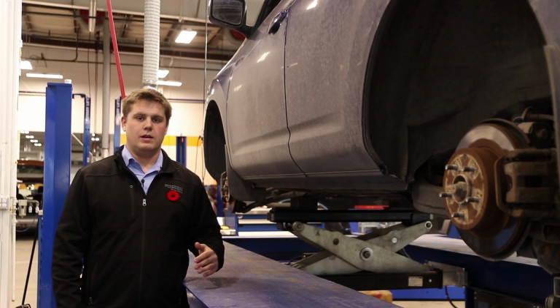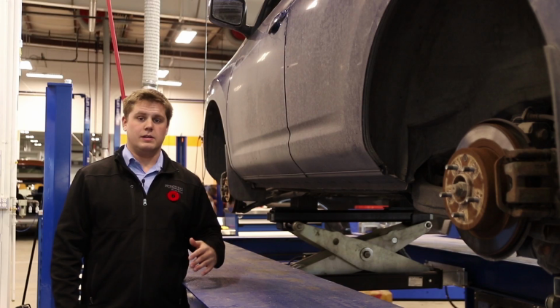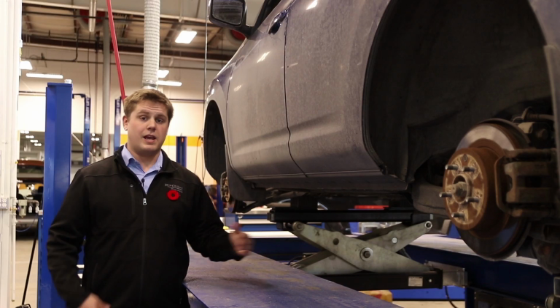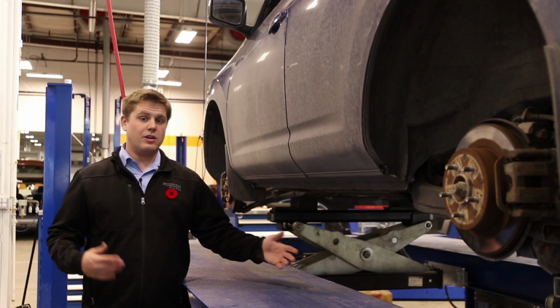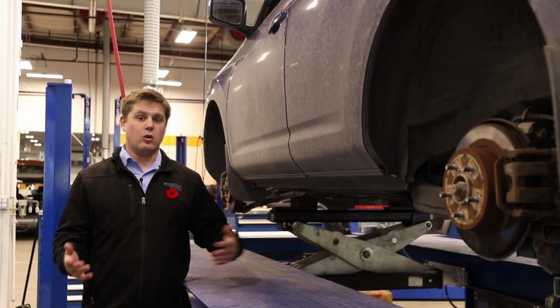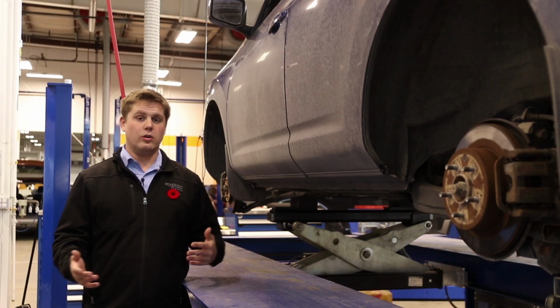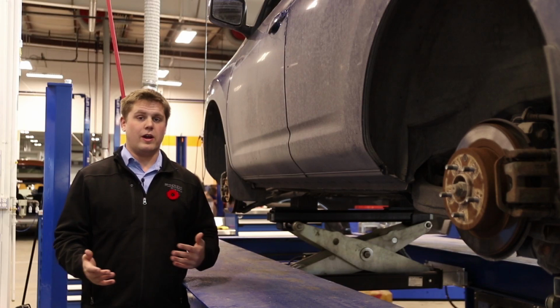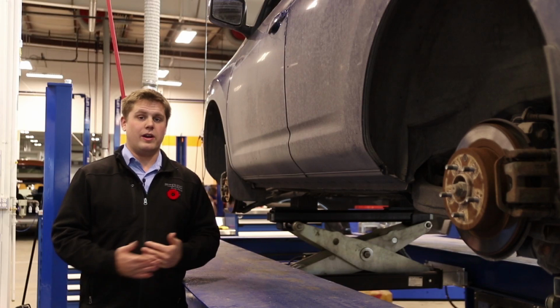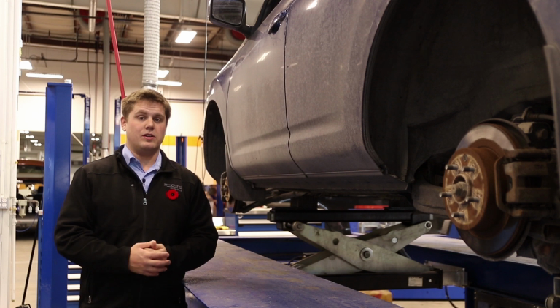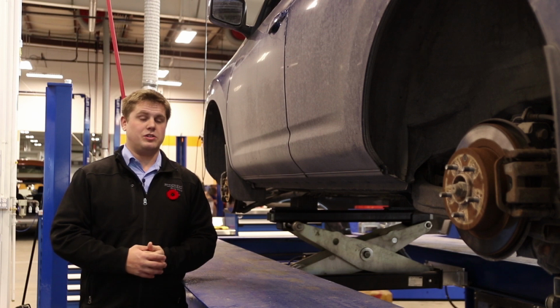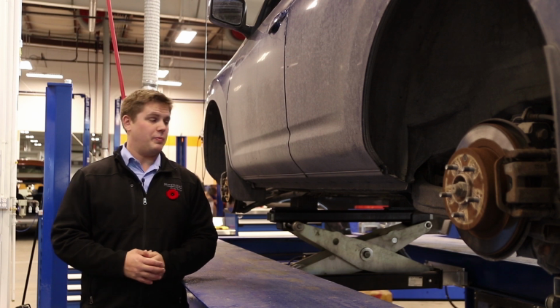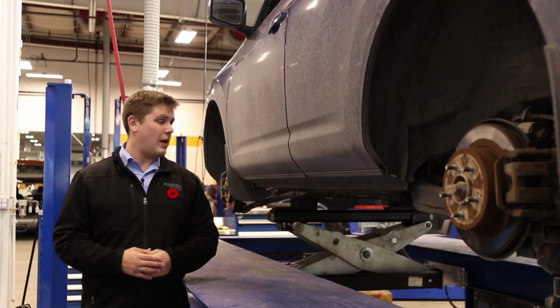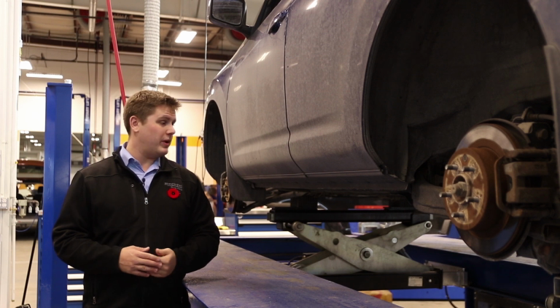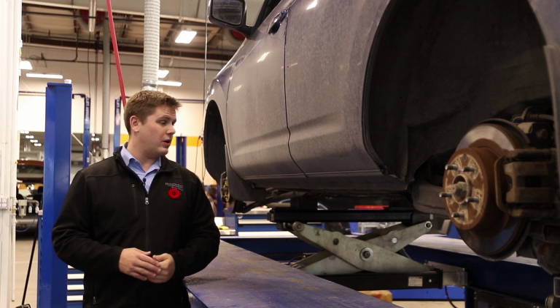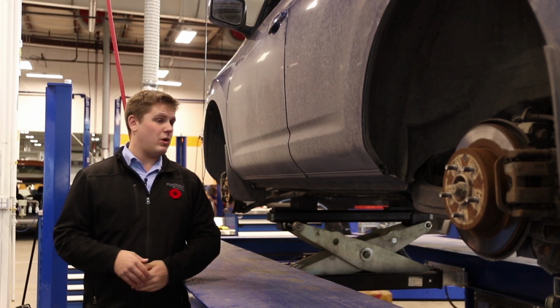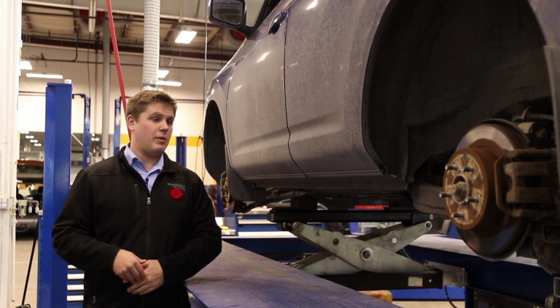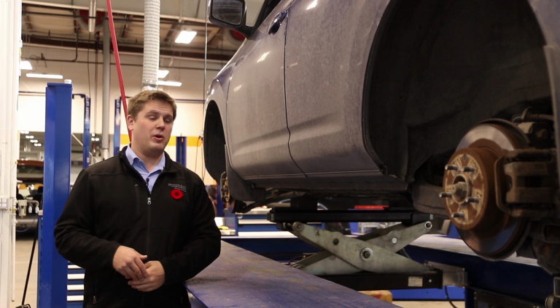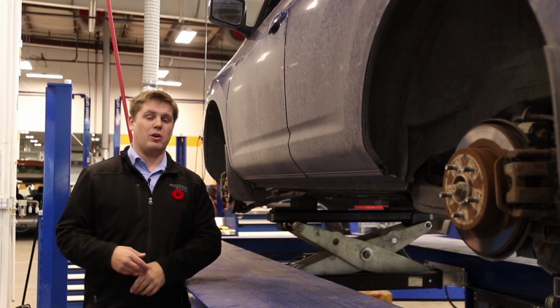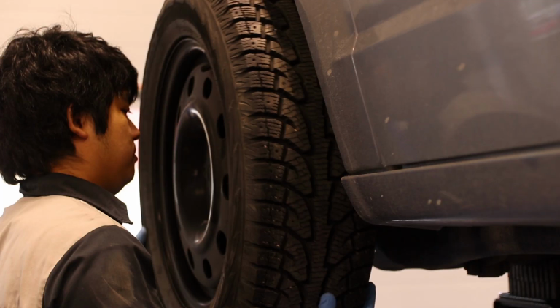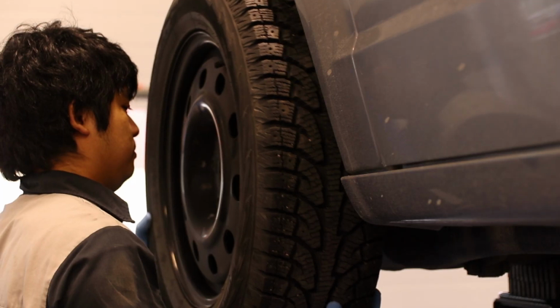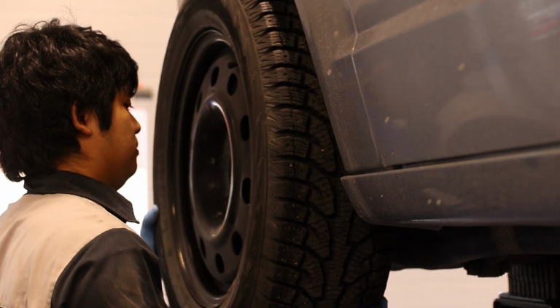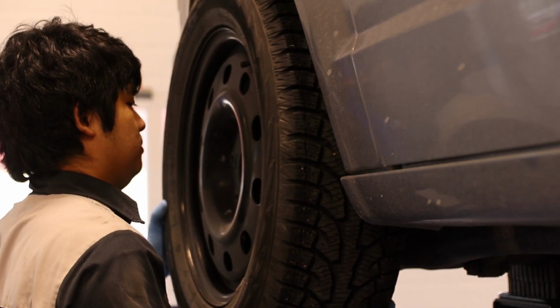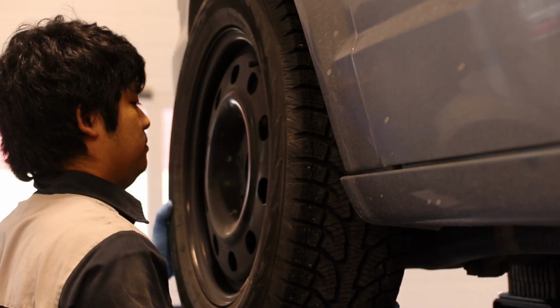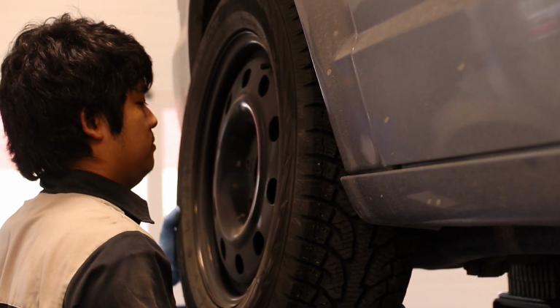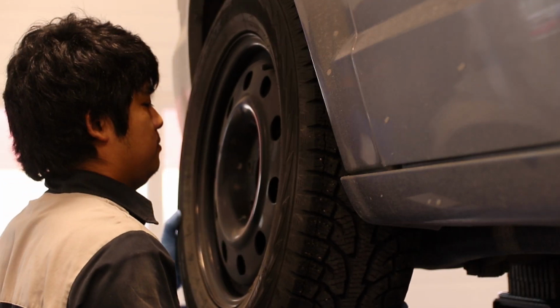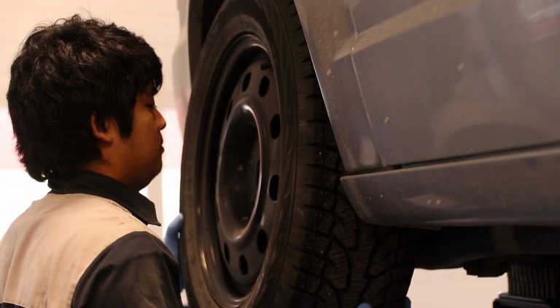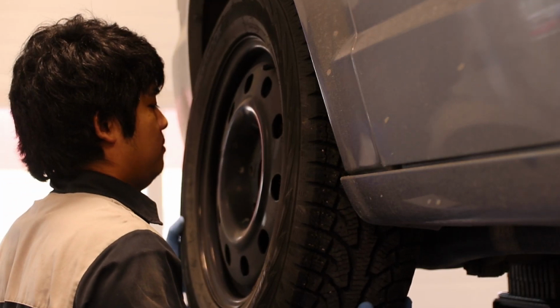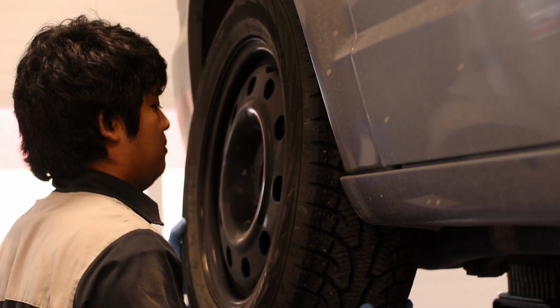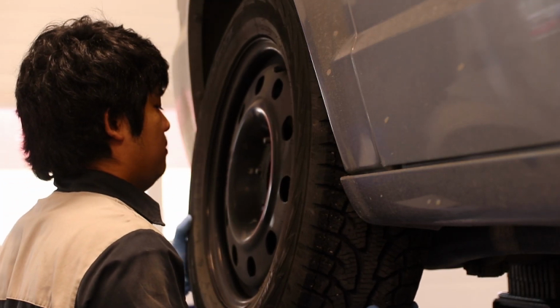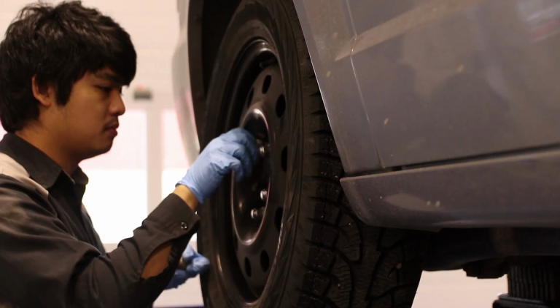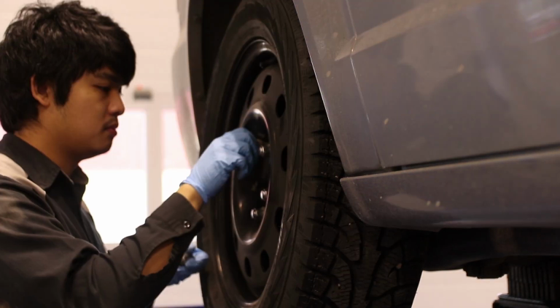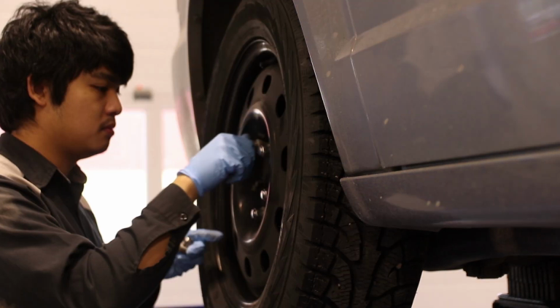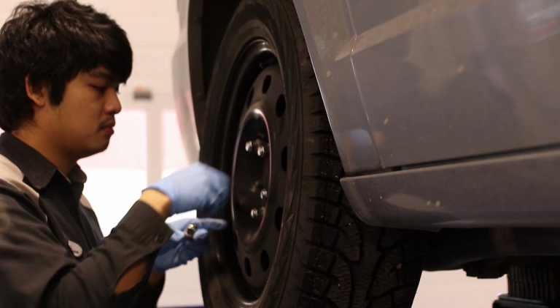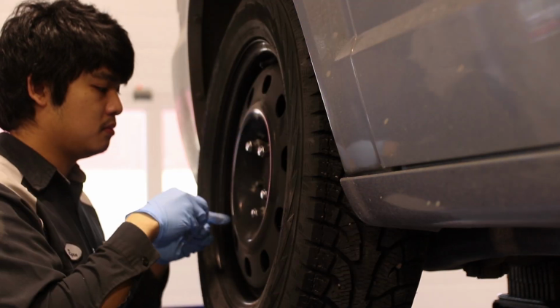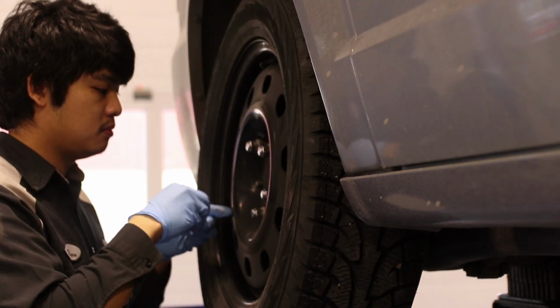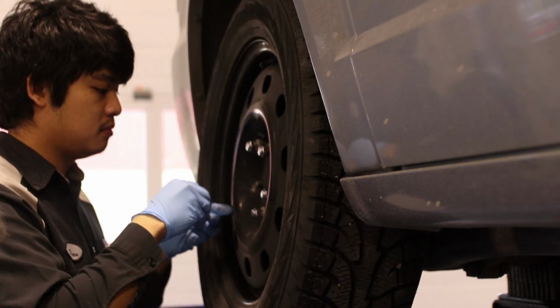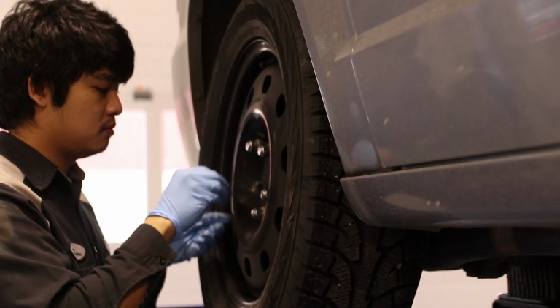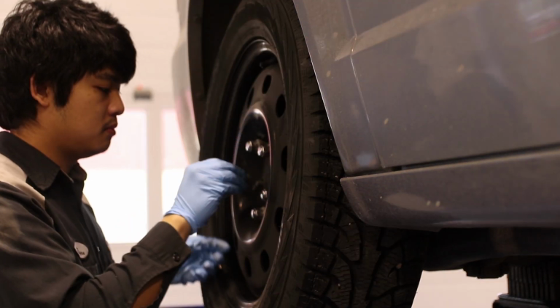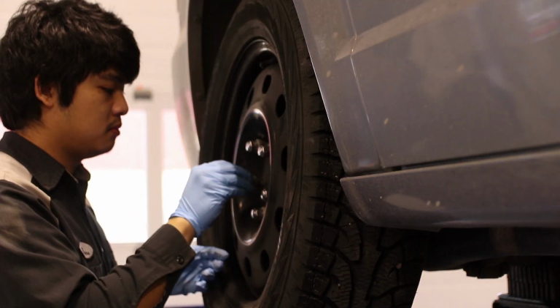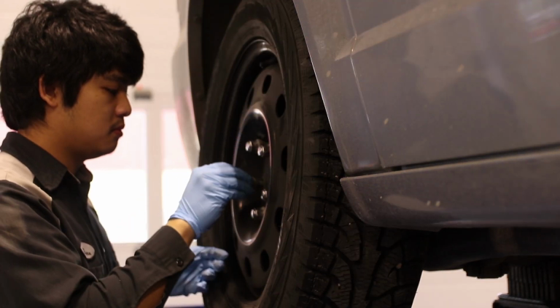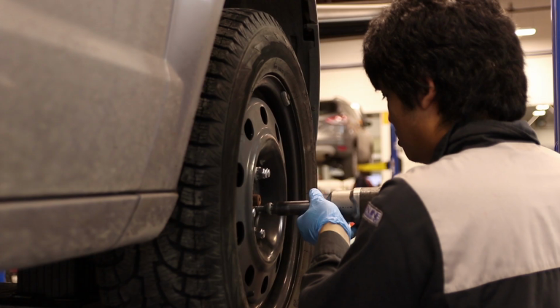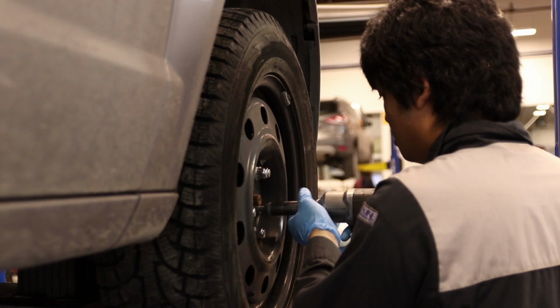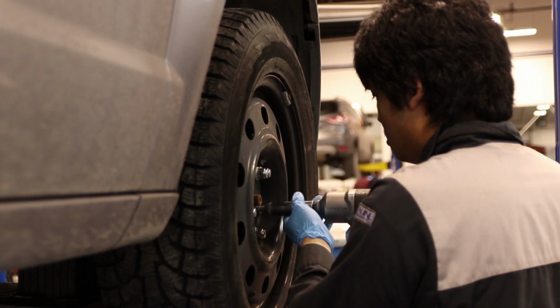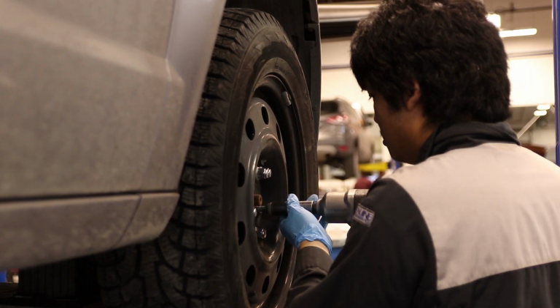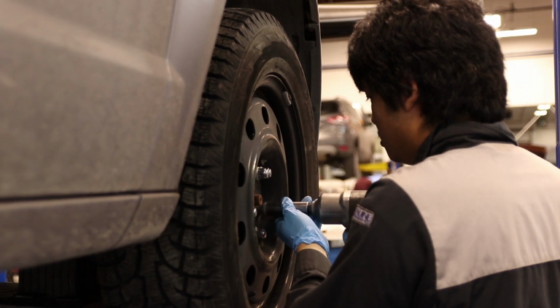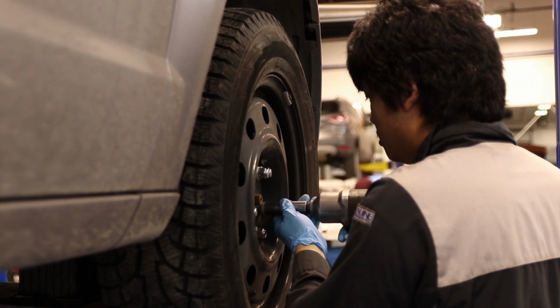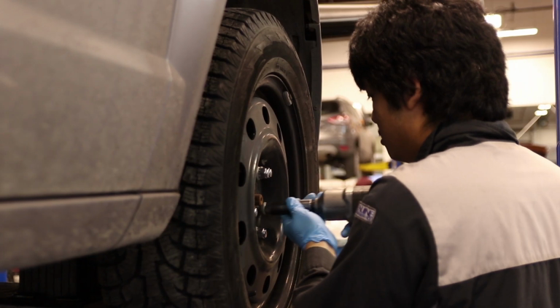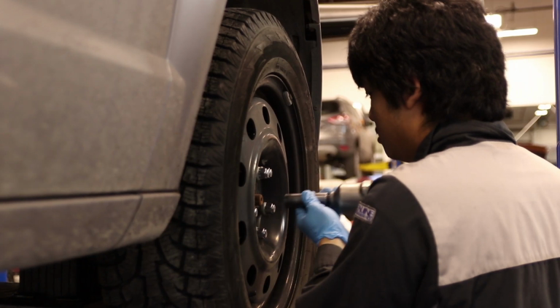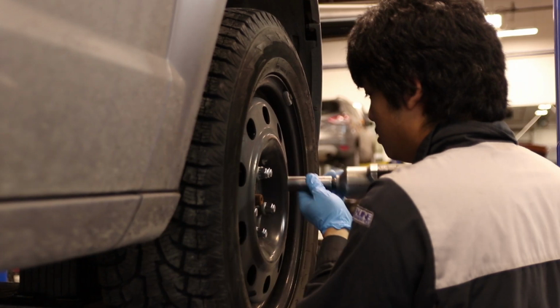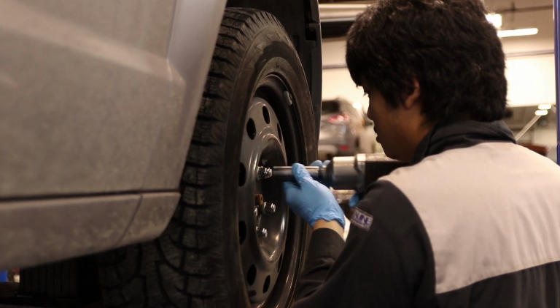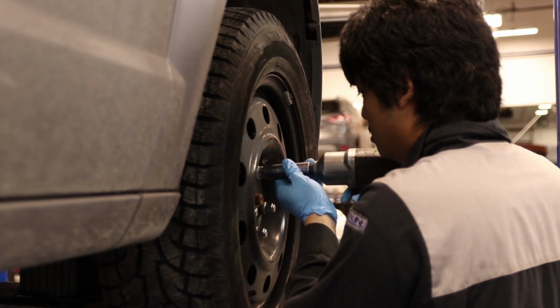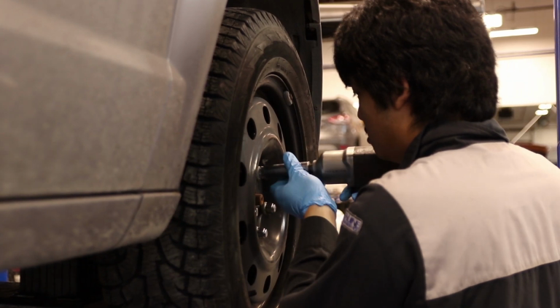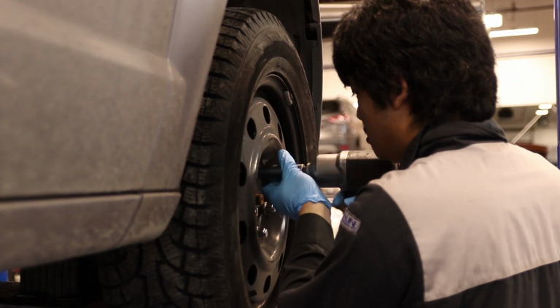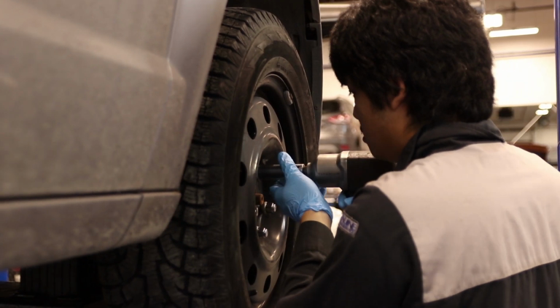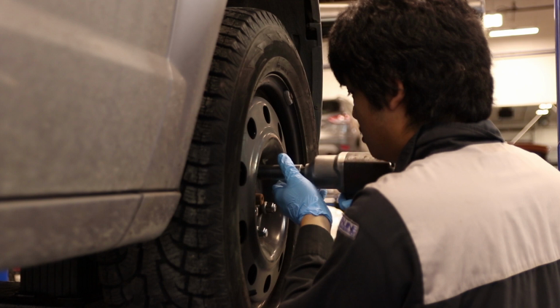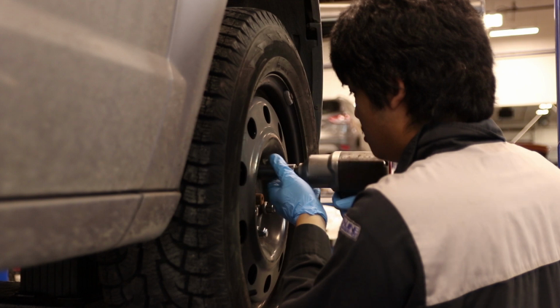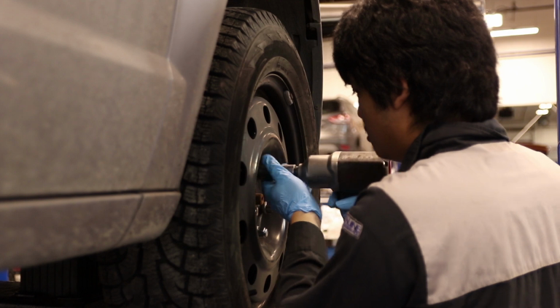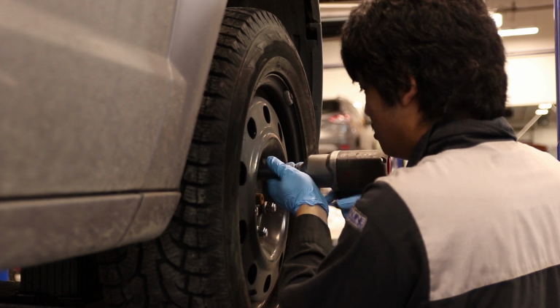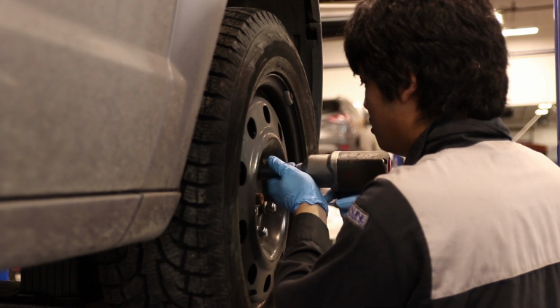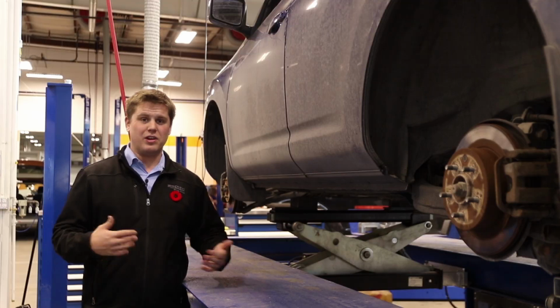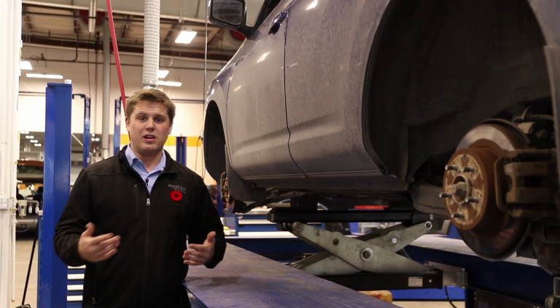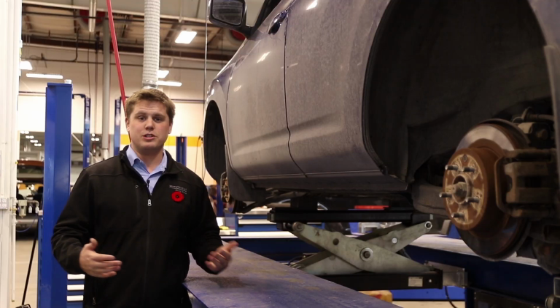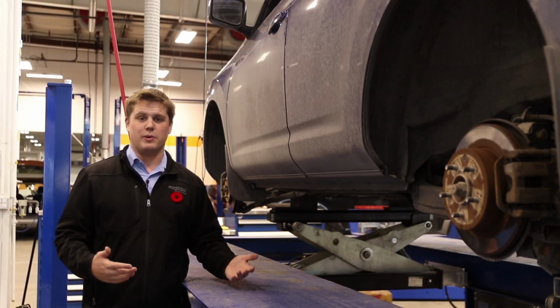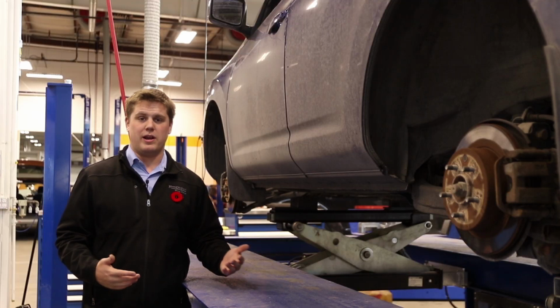It's getting cold out now, so you're probably going to want to put your winter tires on, and we can do that for you at our quick lane. We'll have it done for you sometime over your lunch break.